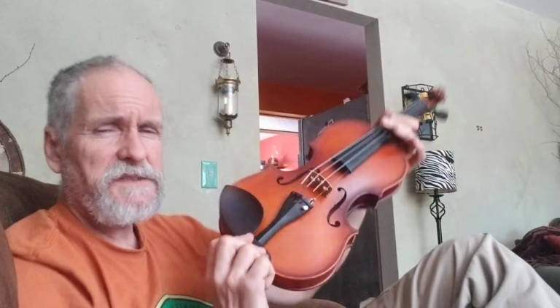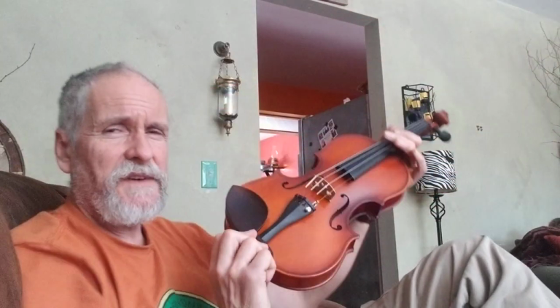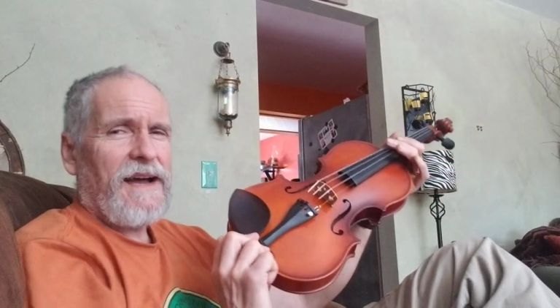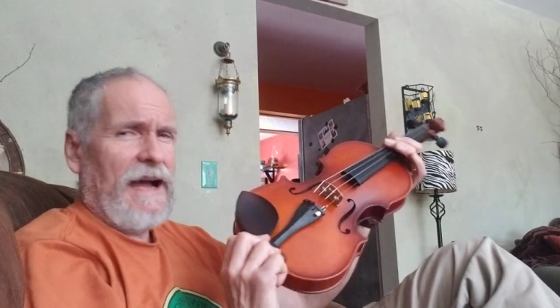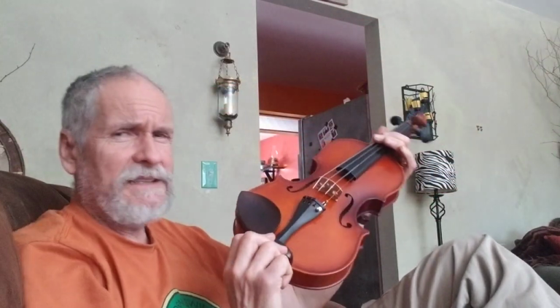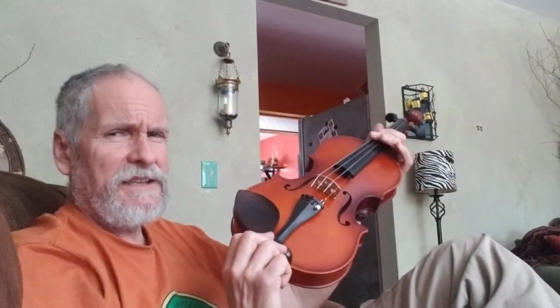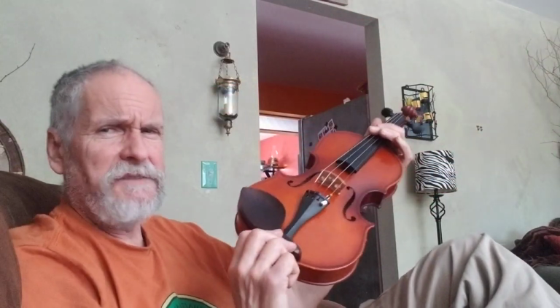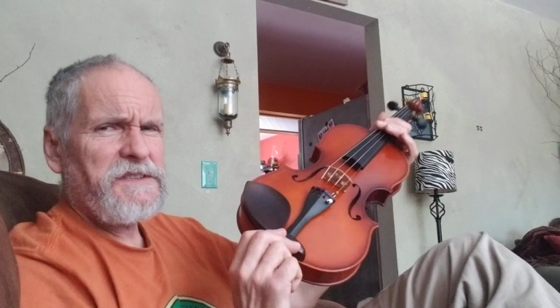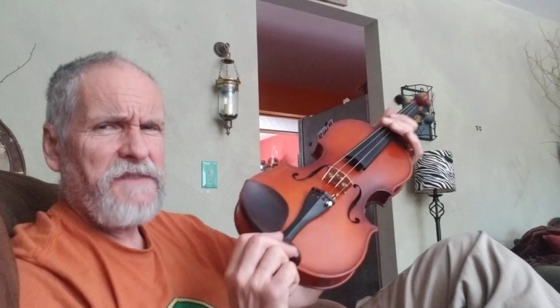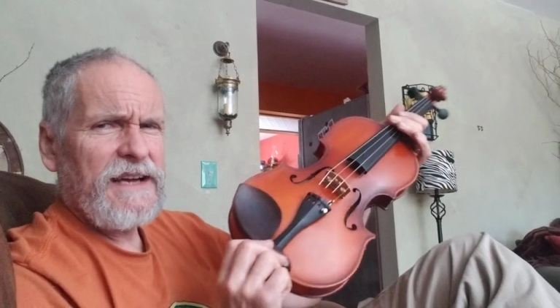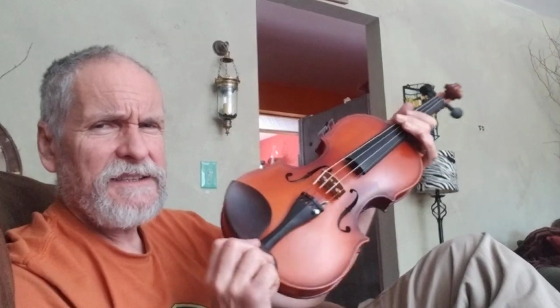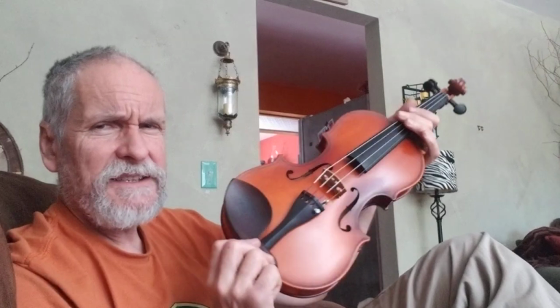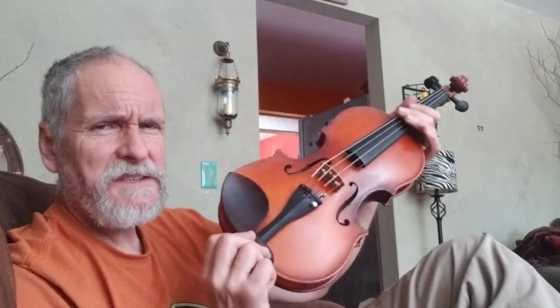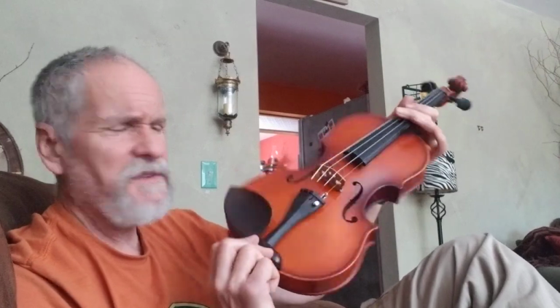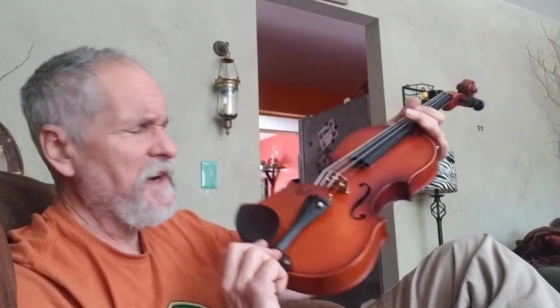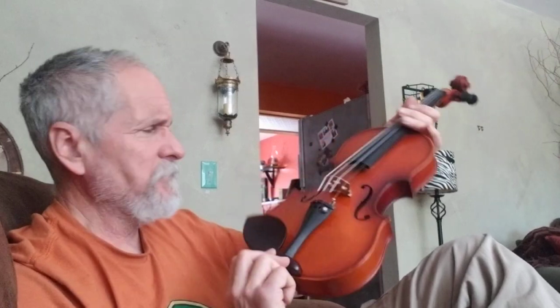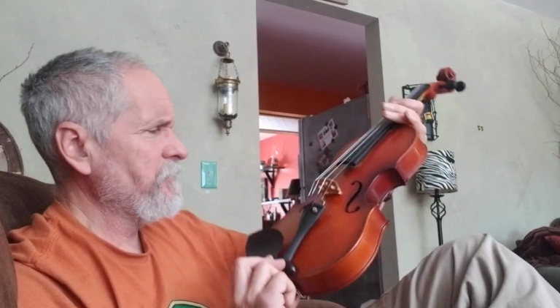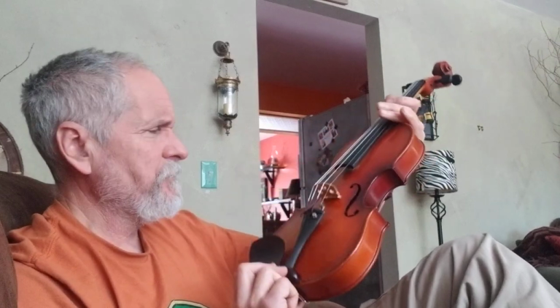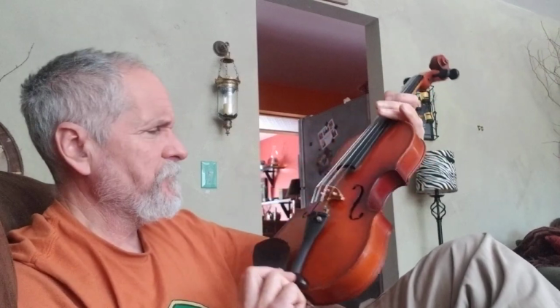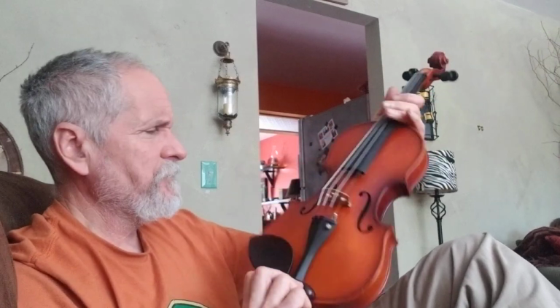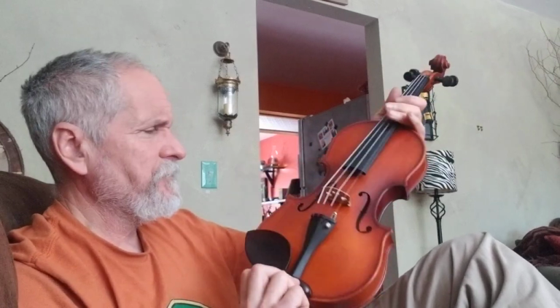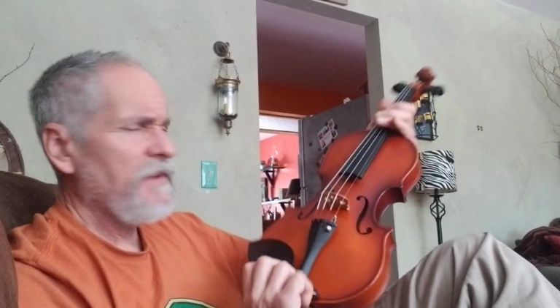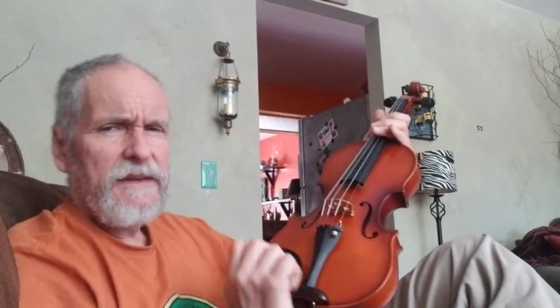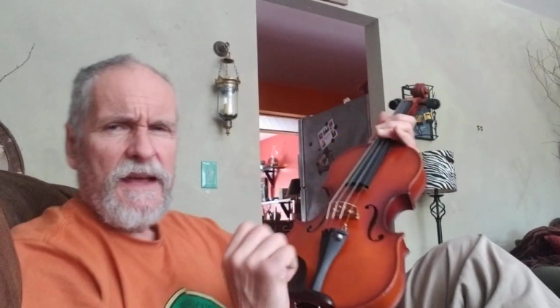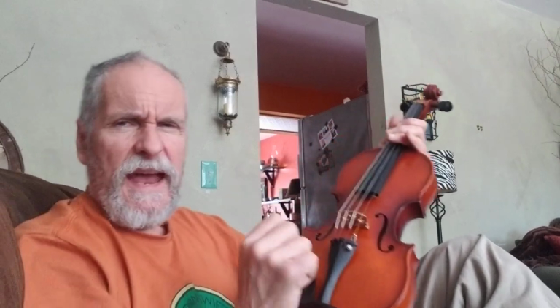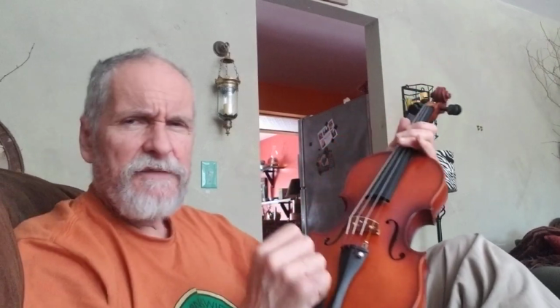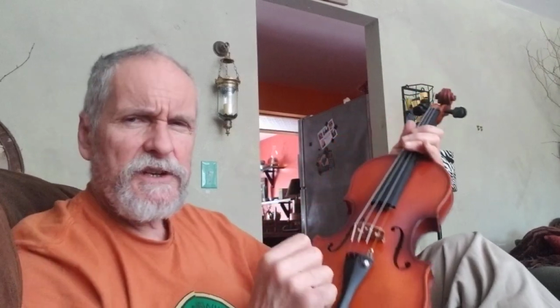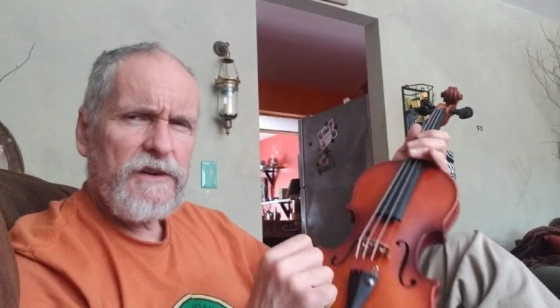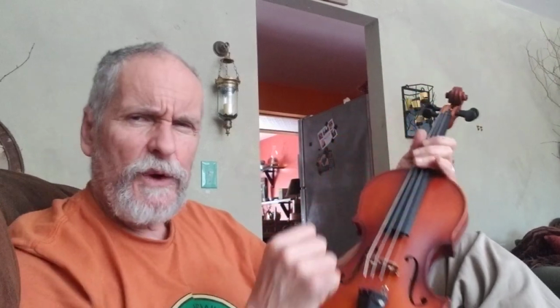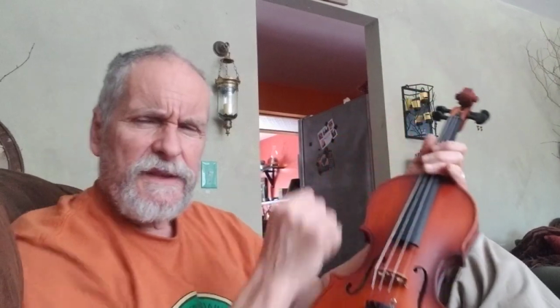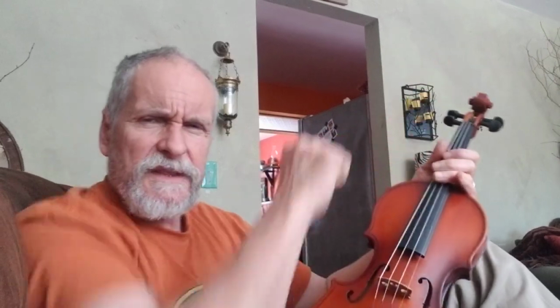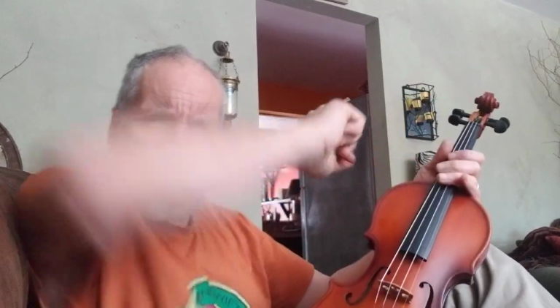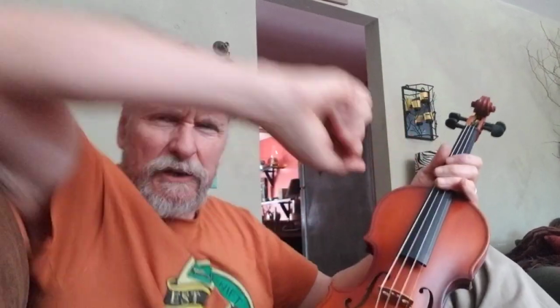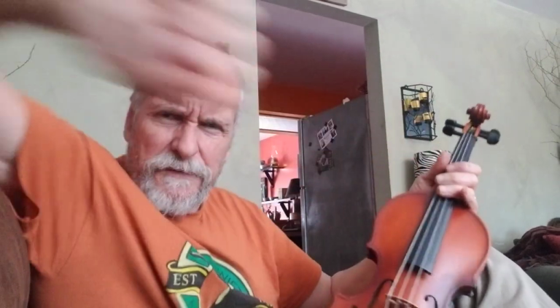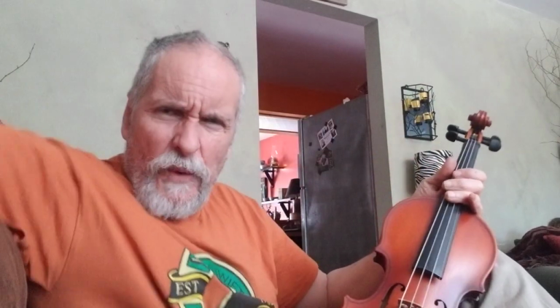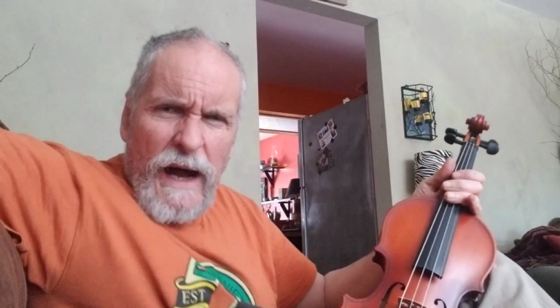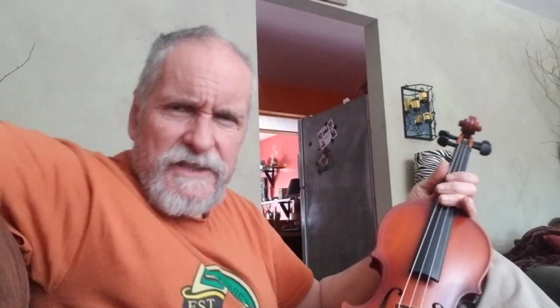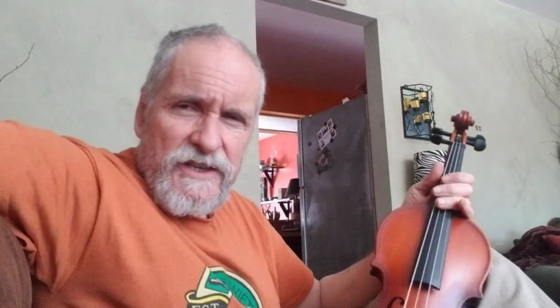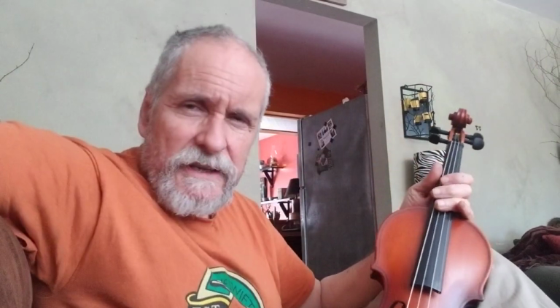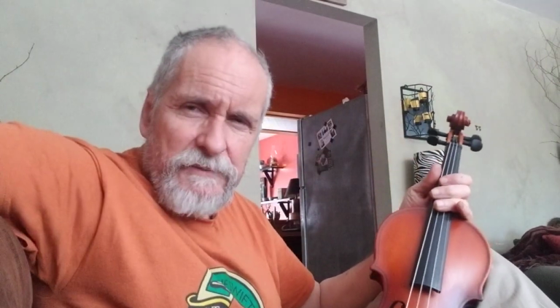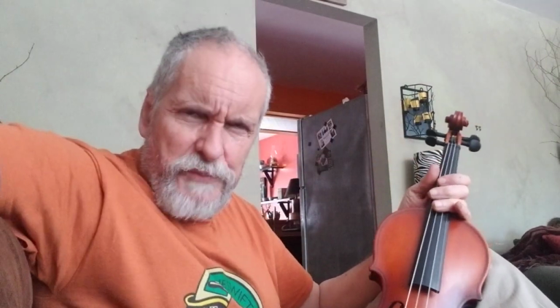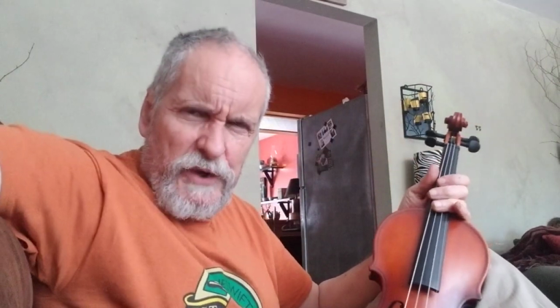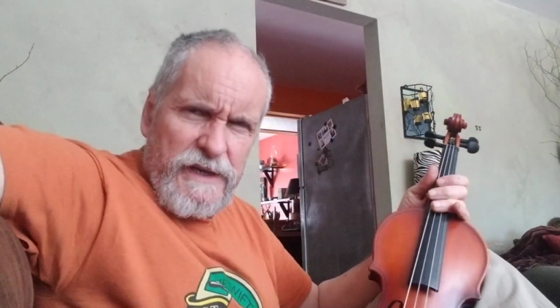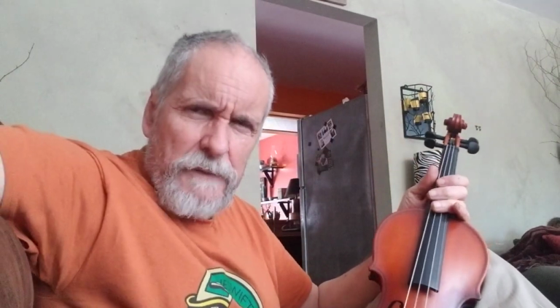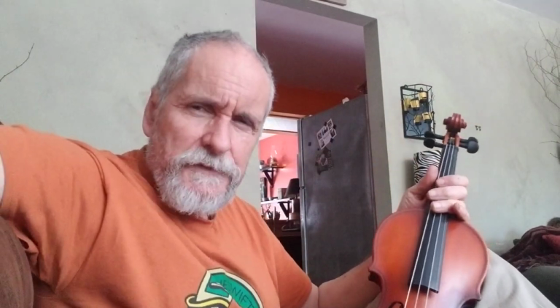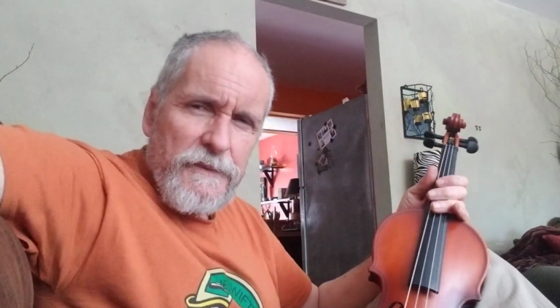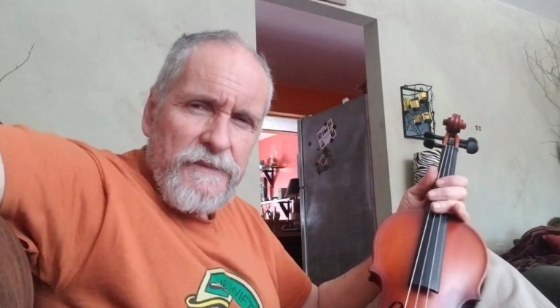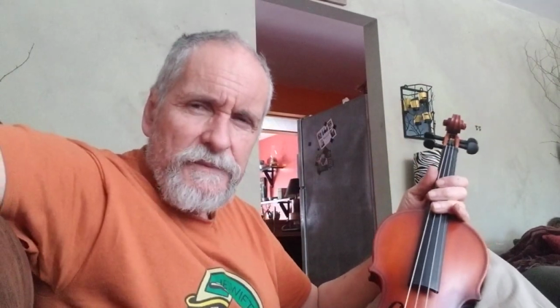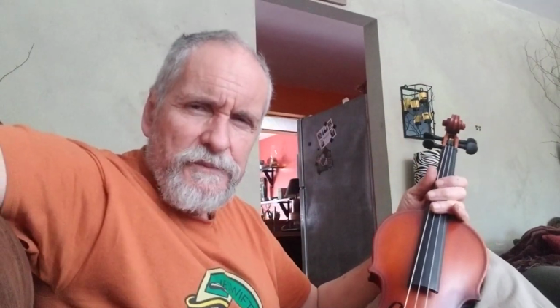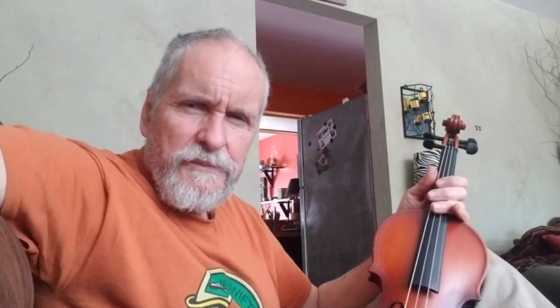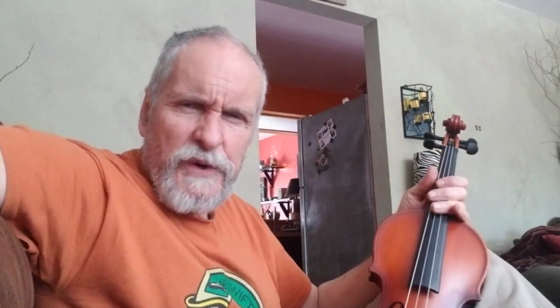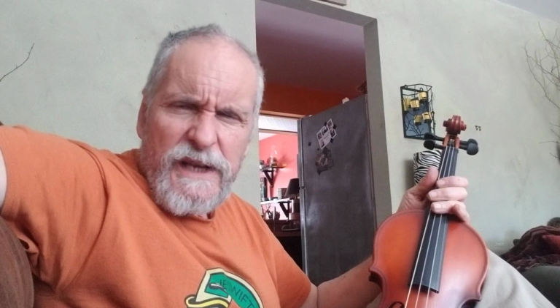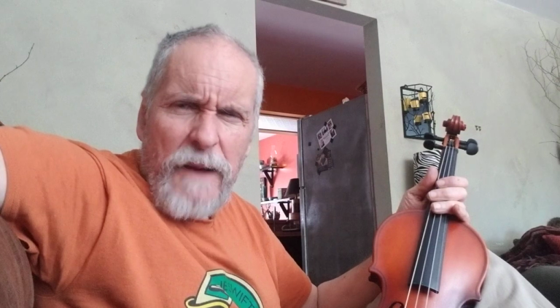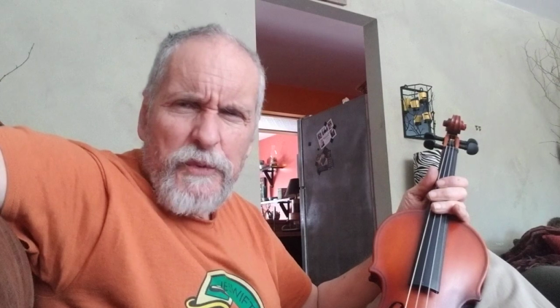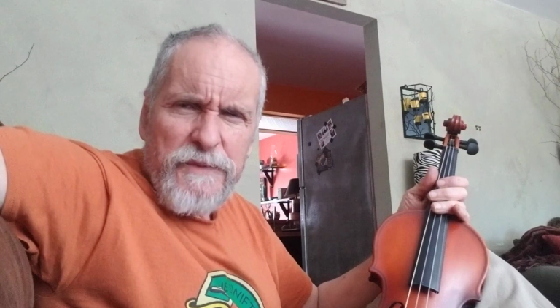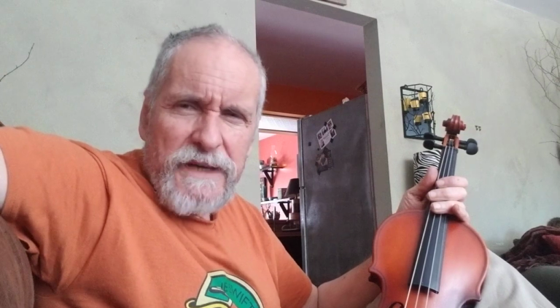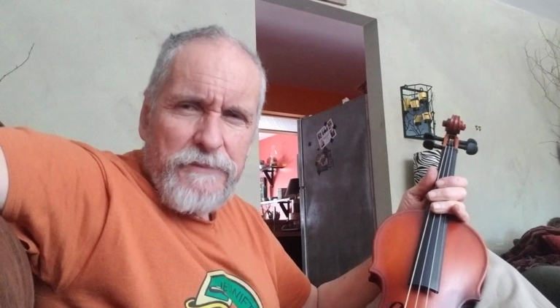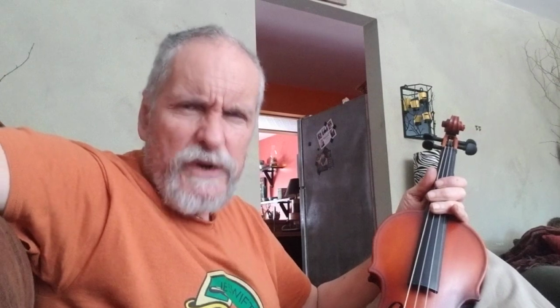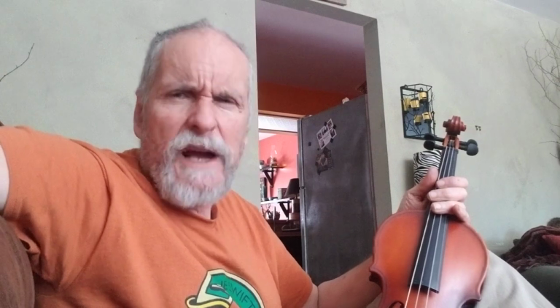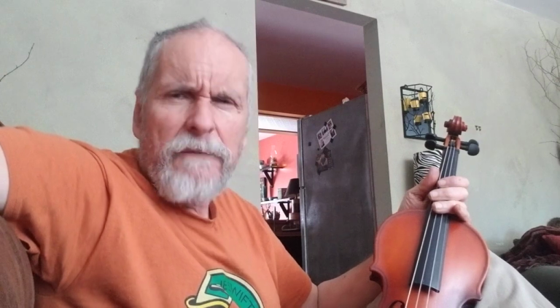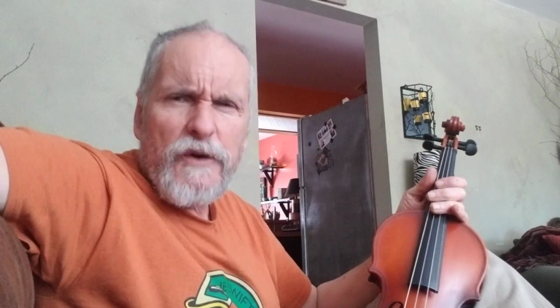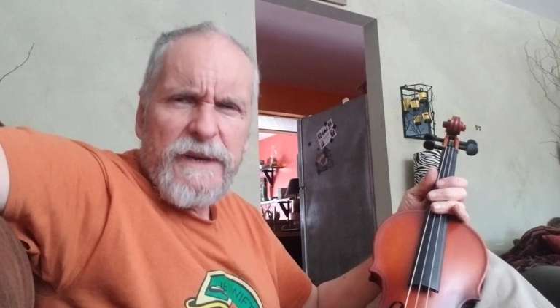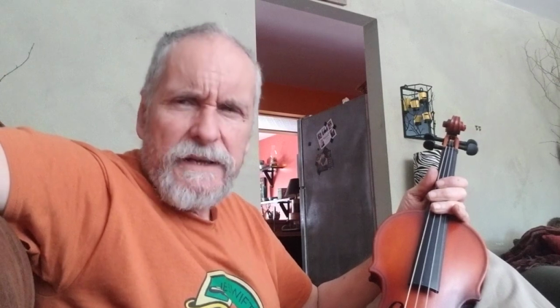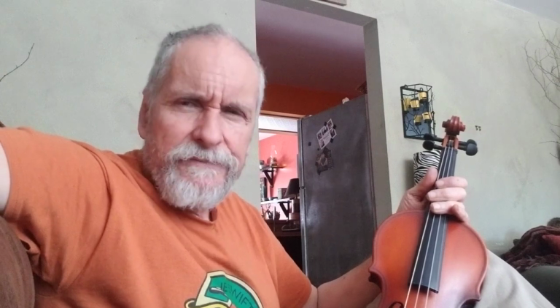I love this violin. This is fun. Have a good one and thank you for watching and putting up with me.